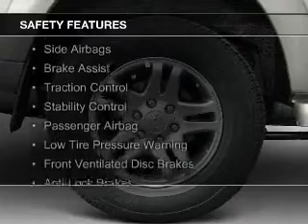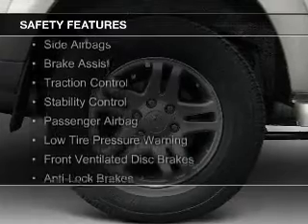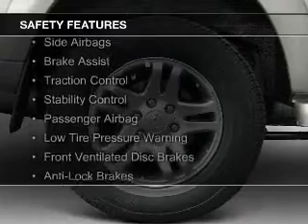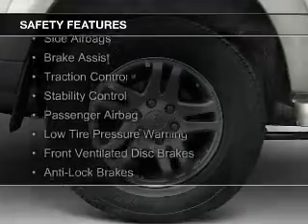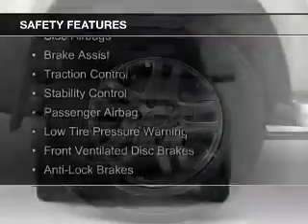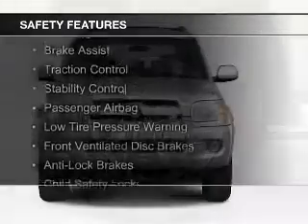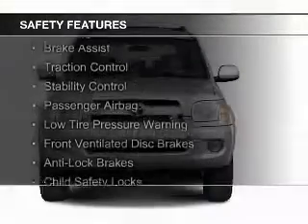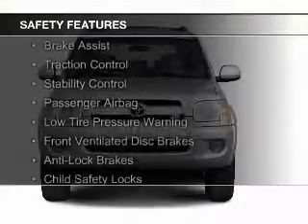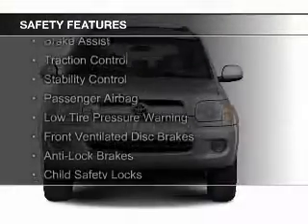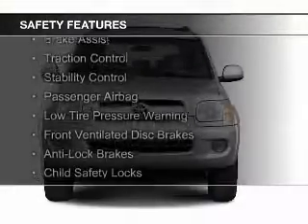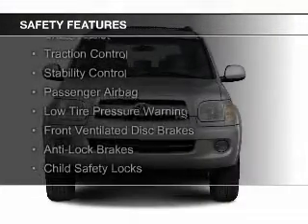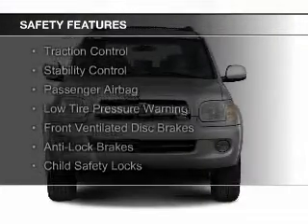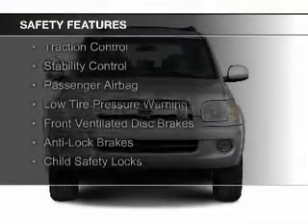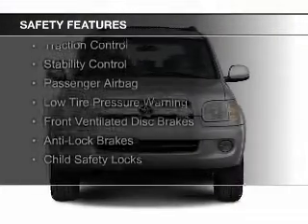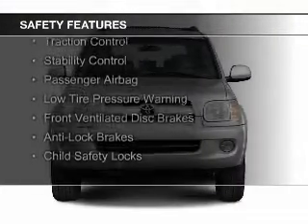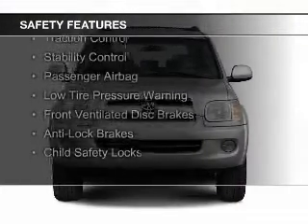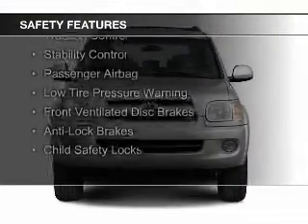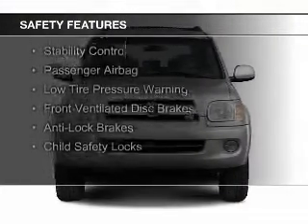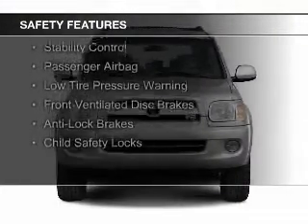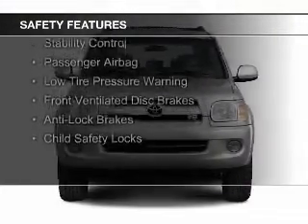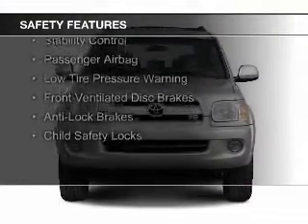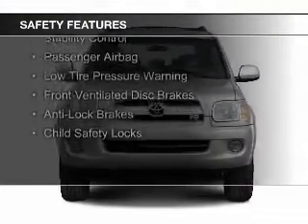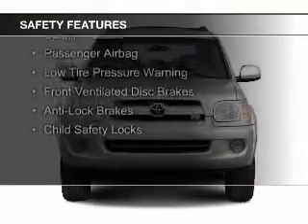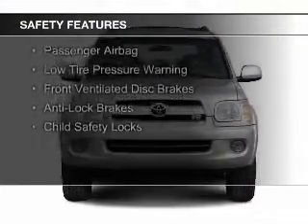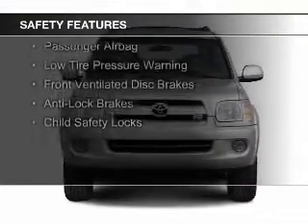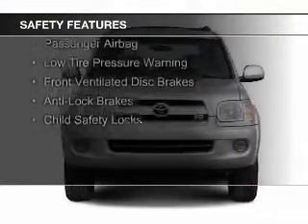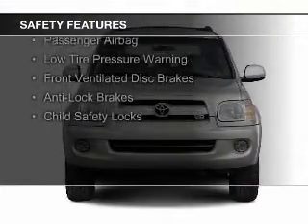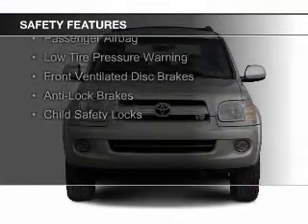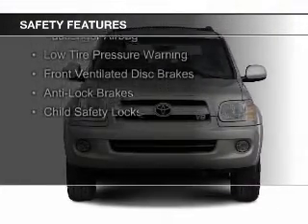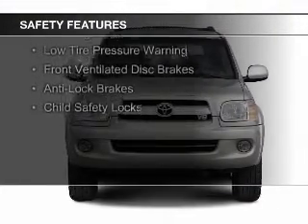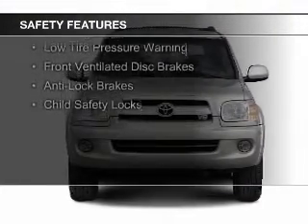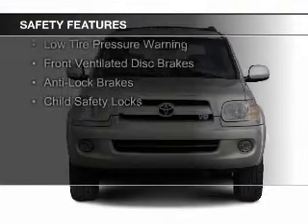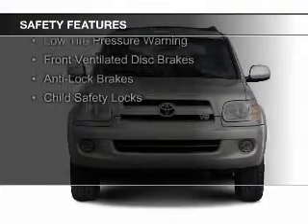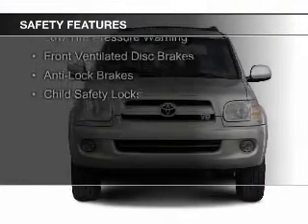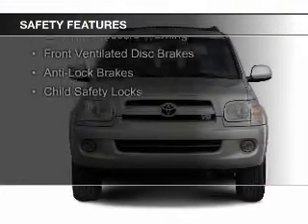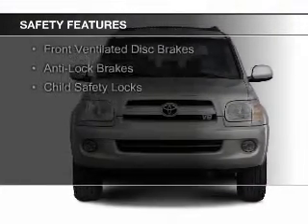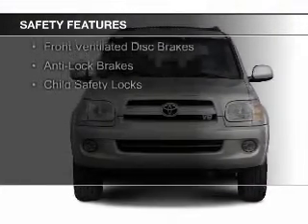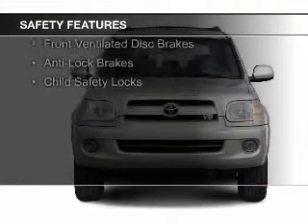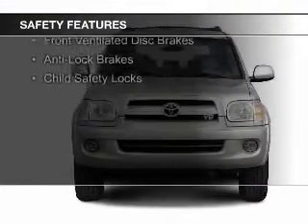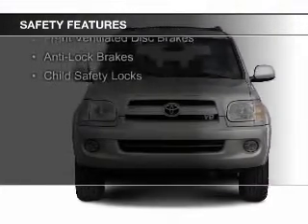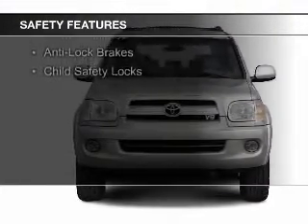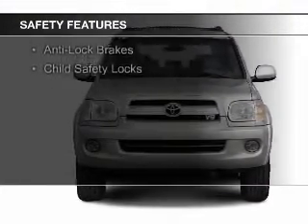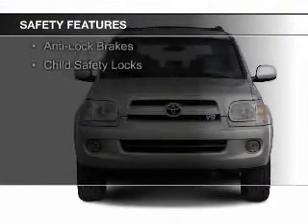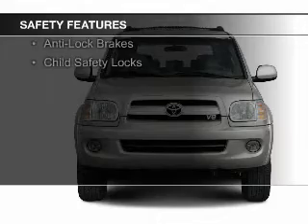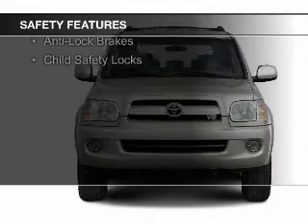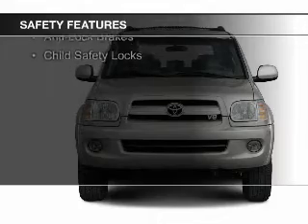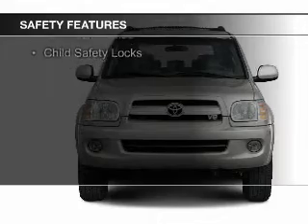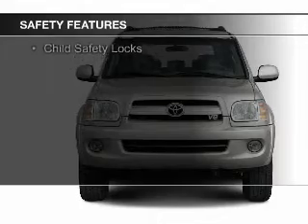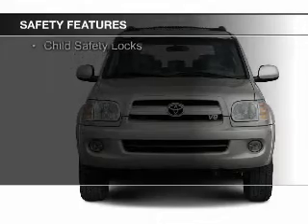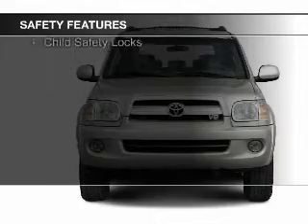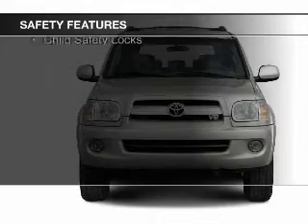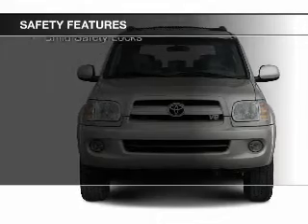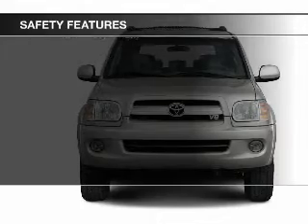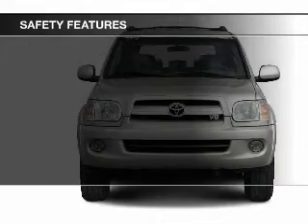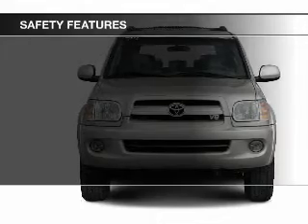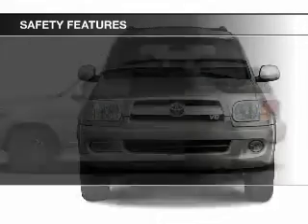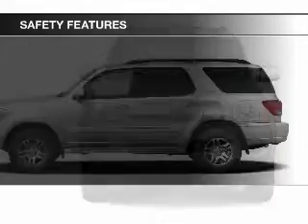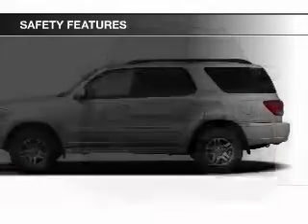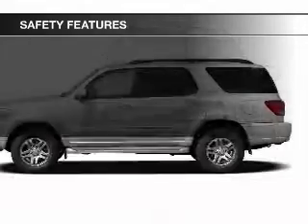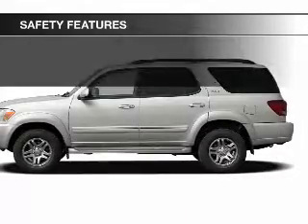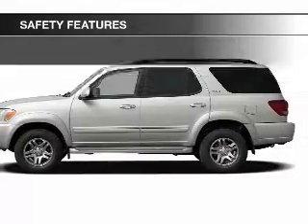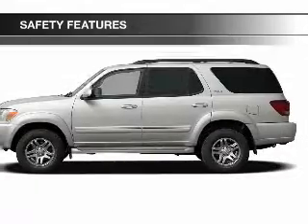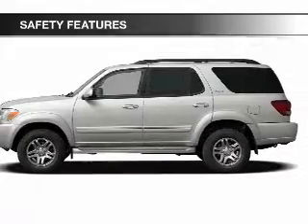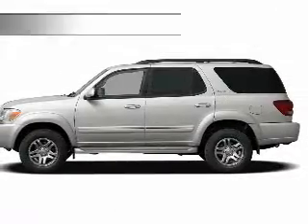Safety features include curtain head airbags, side airbags, brake assist, traction control, stability control, and a passenger airbag.